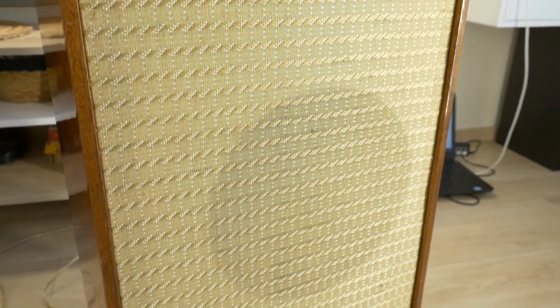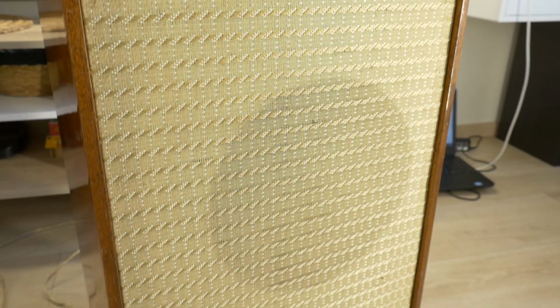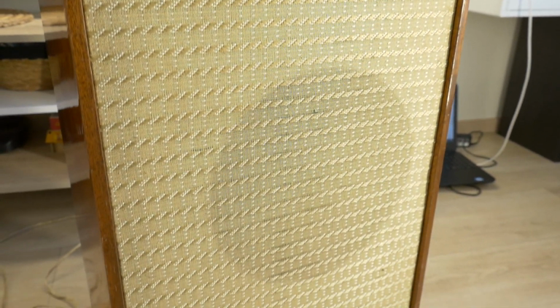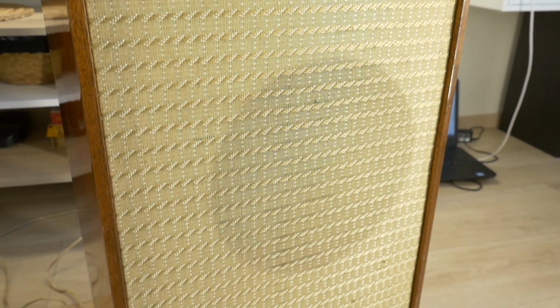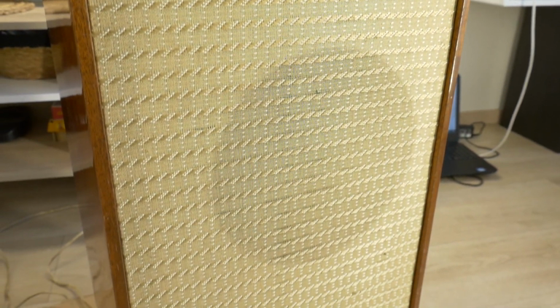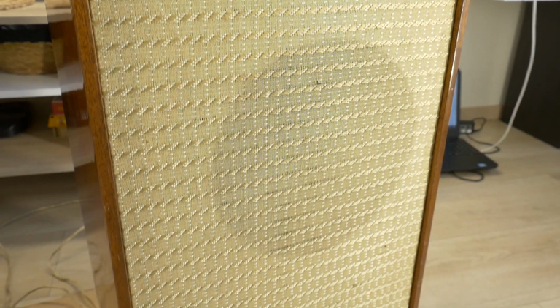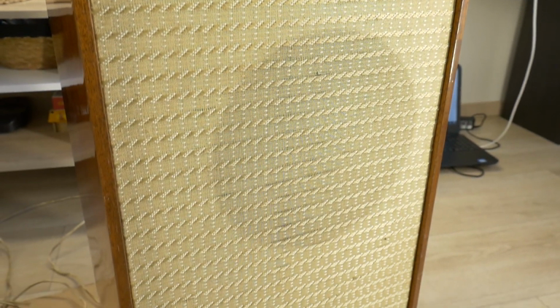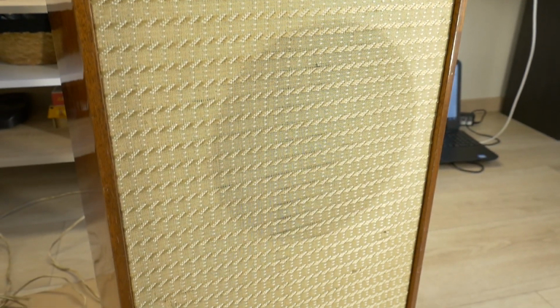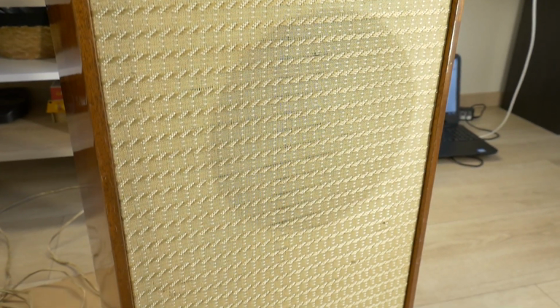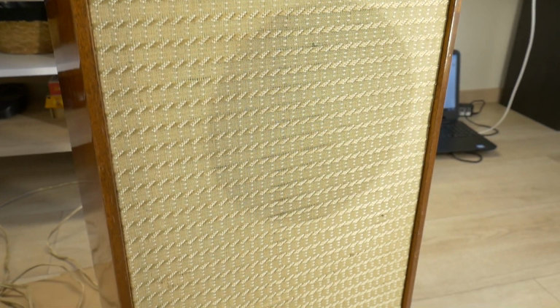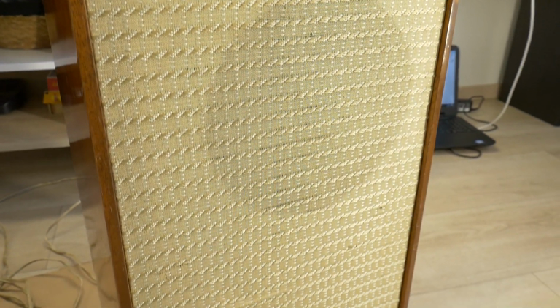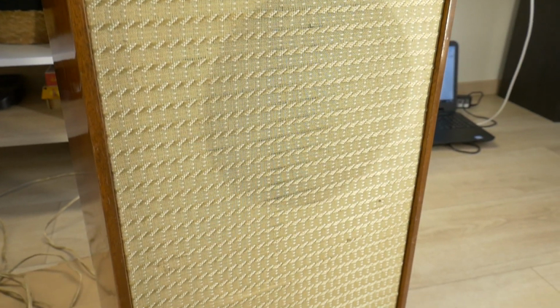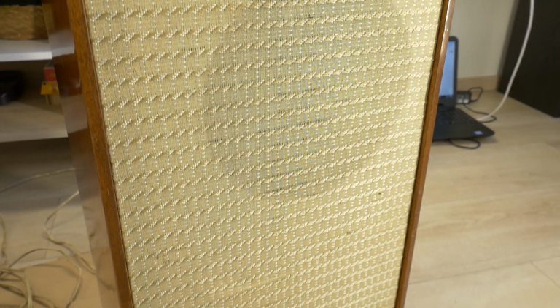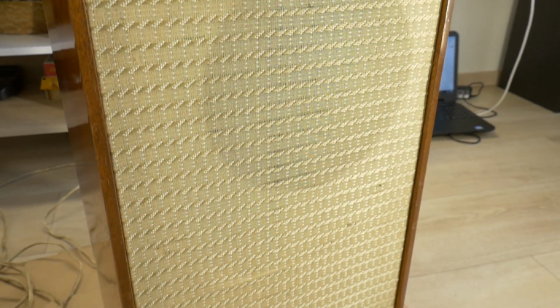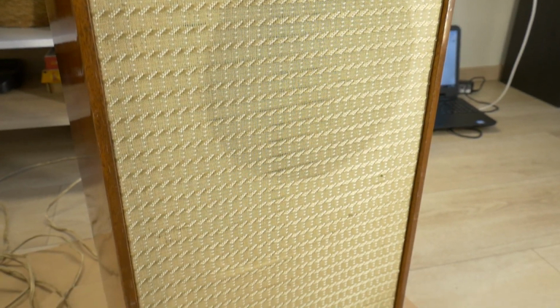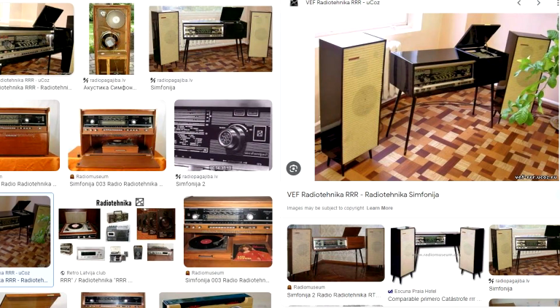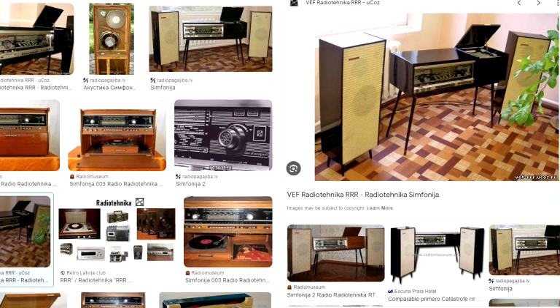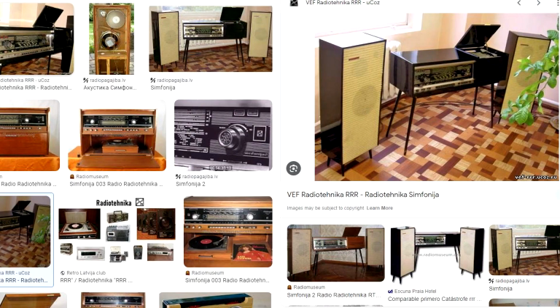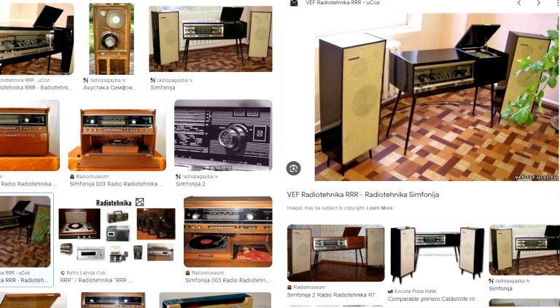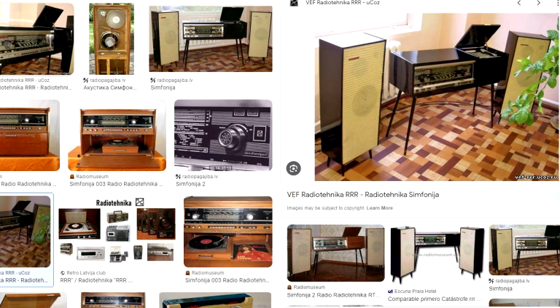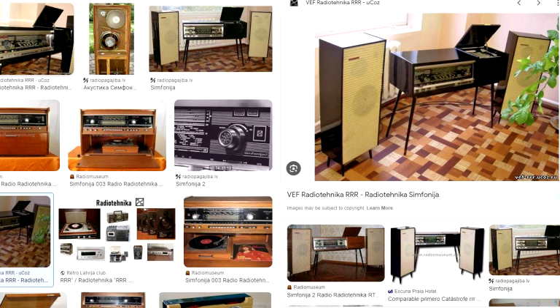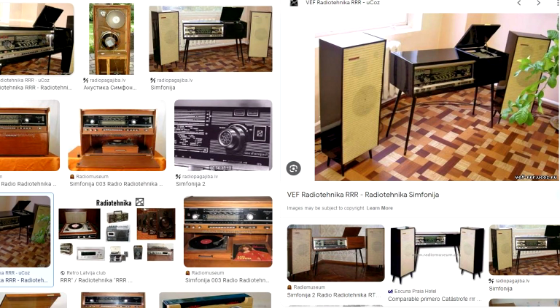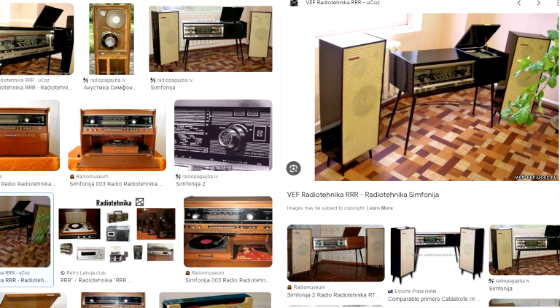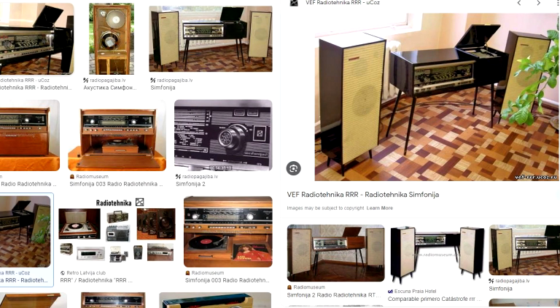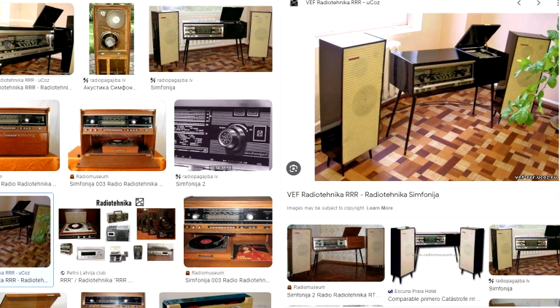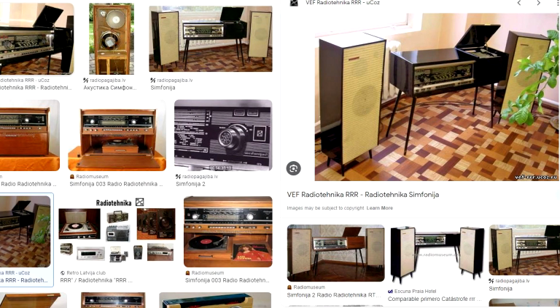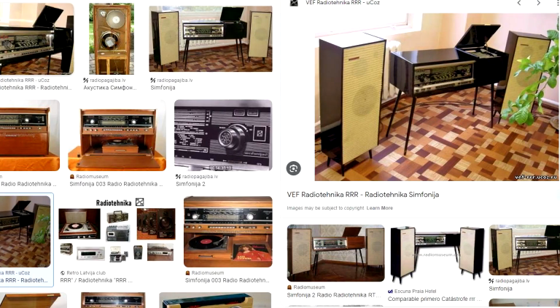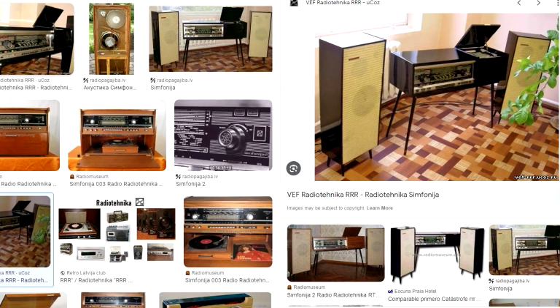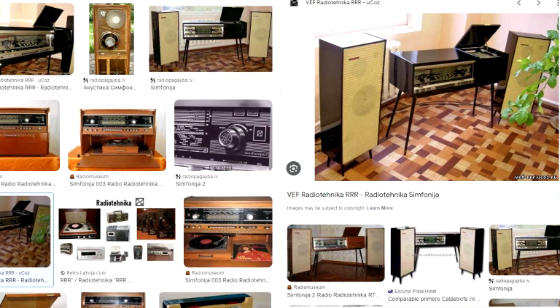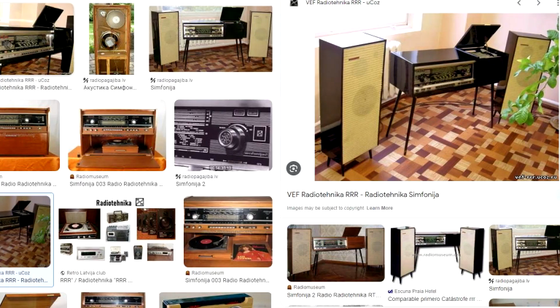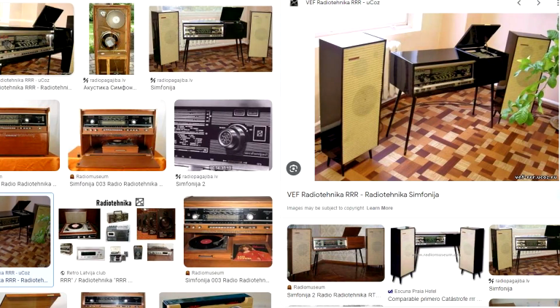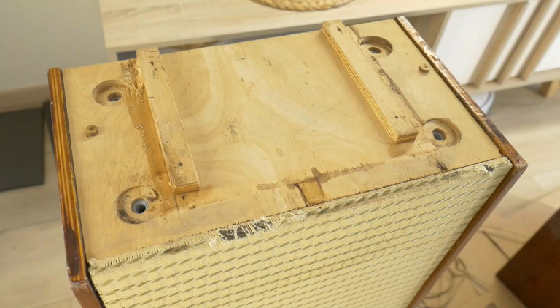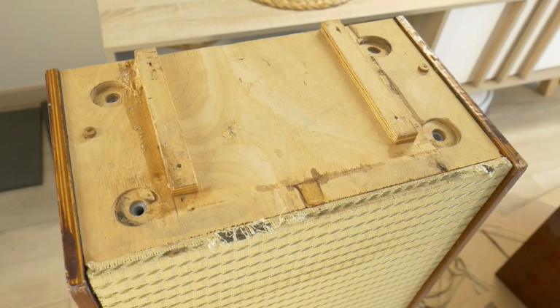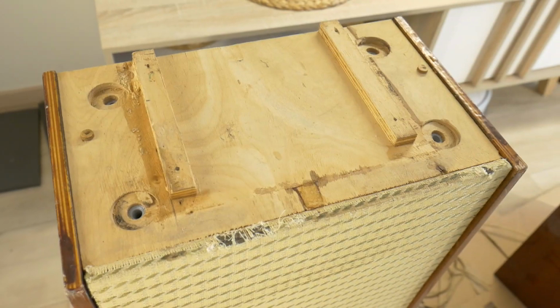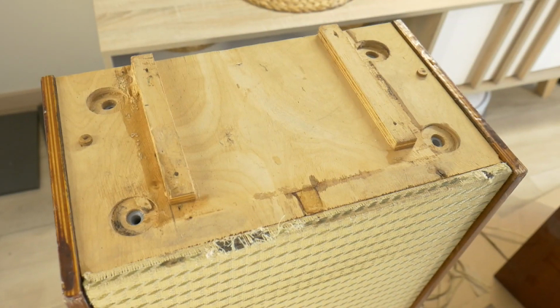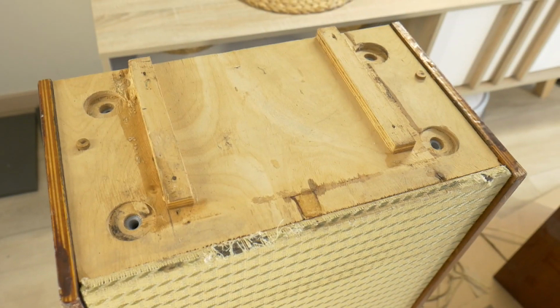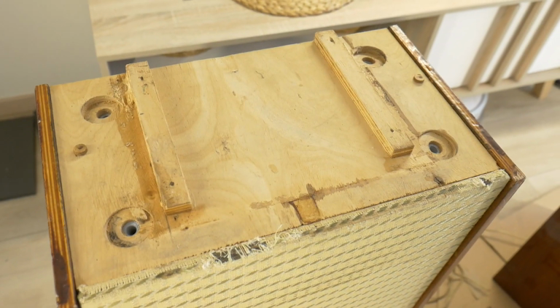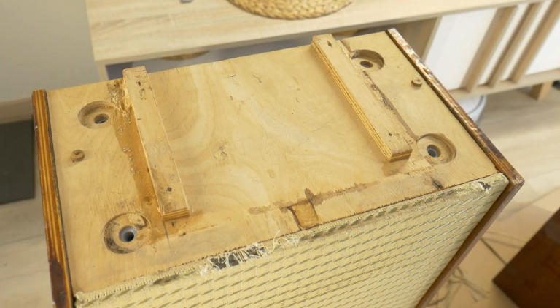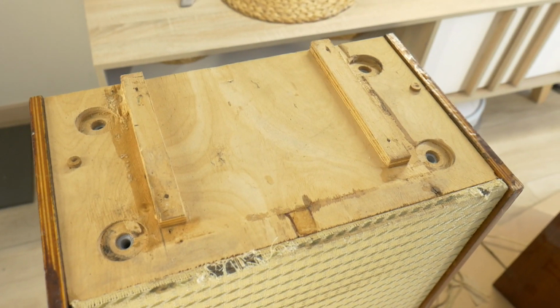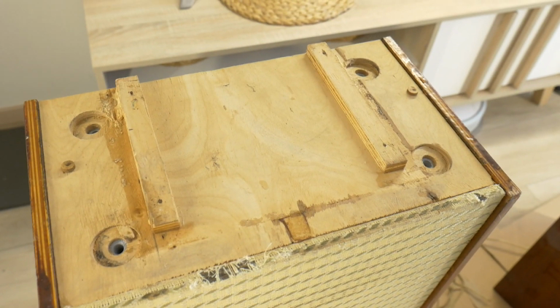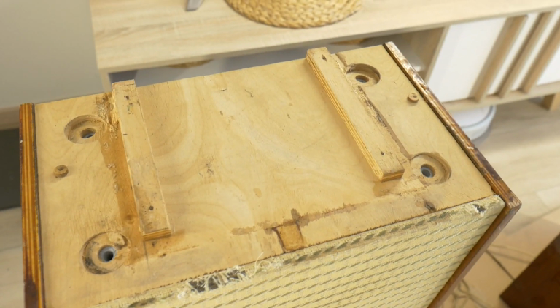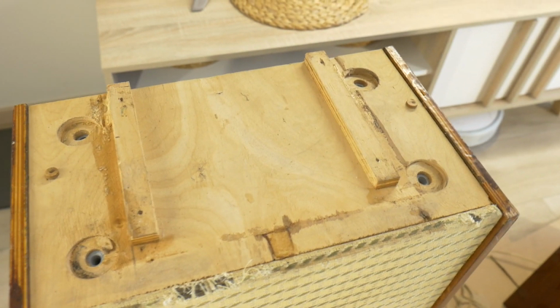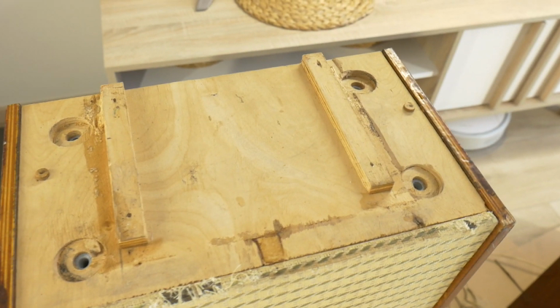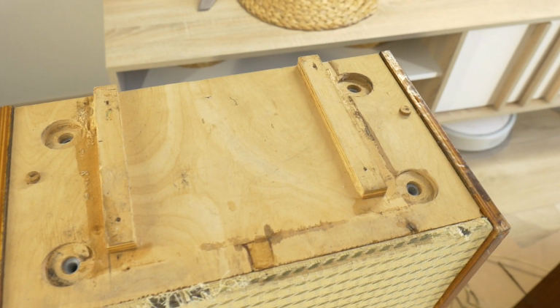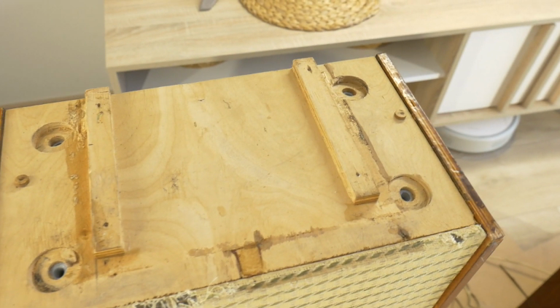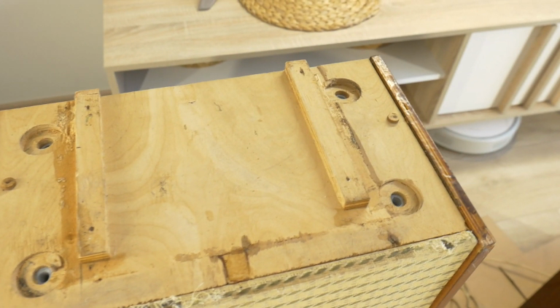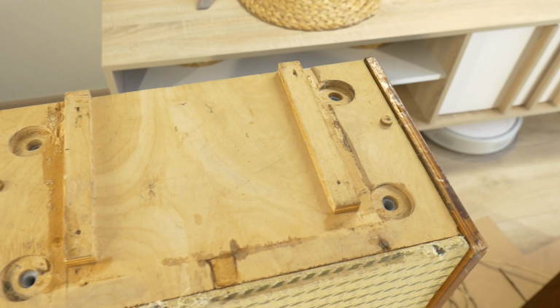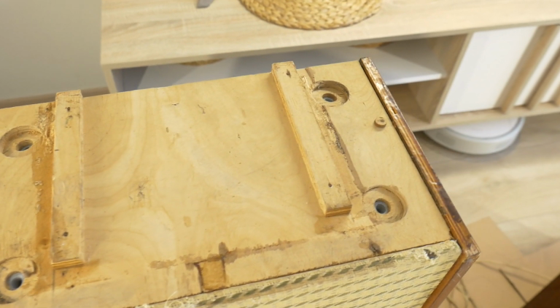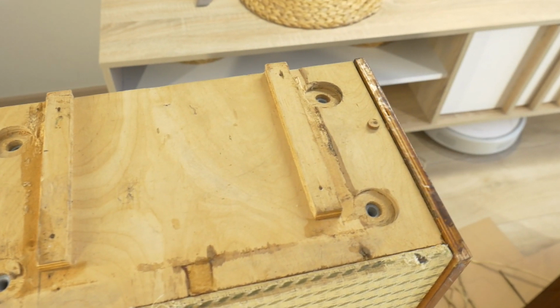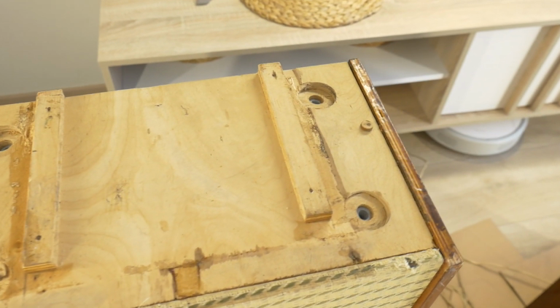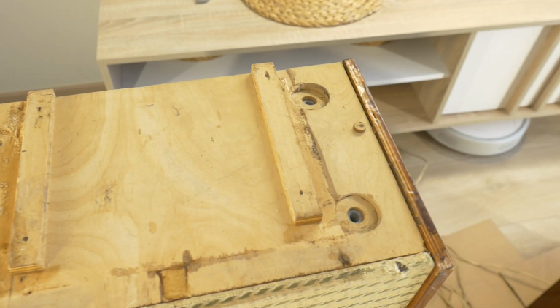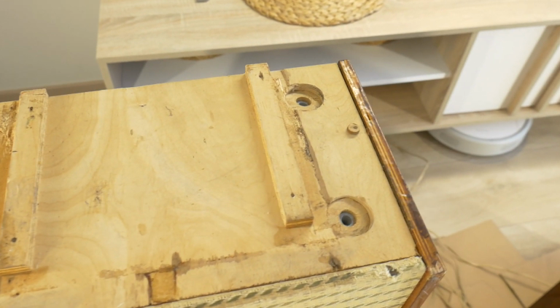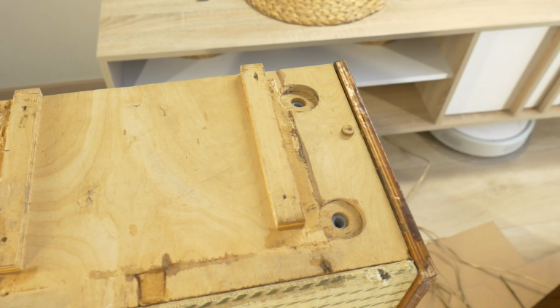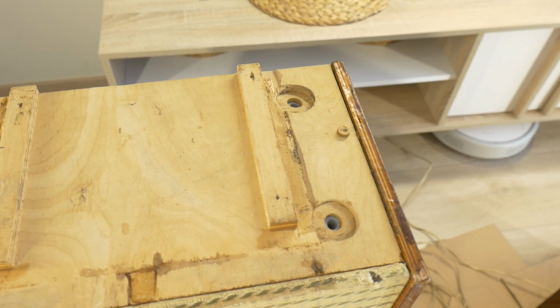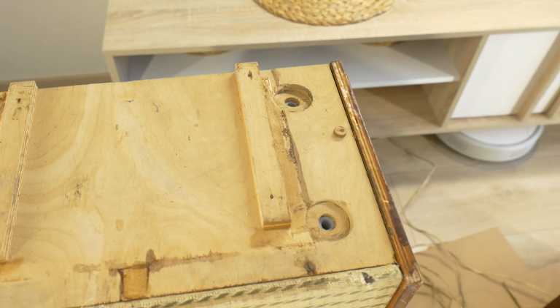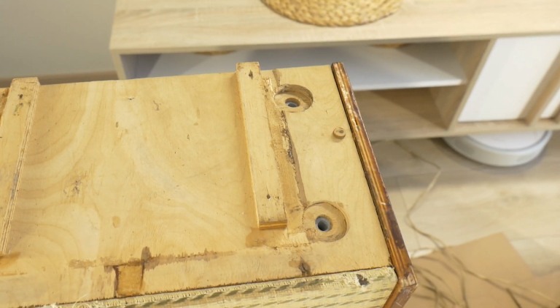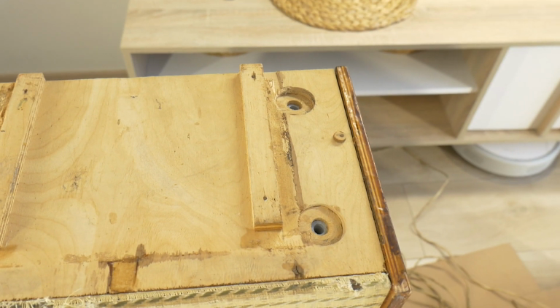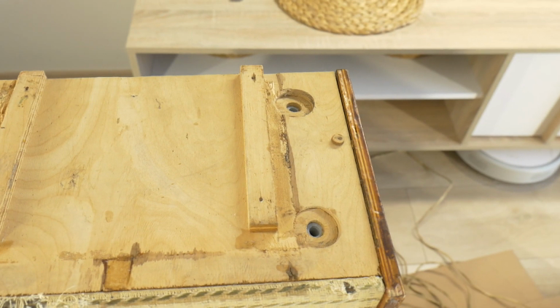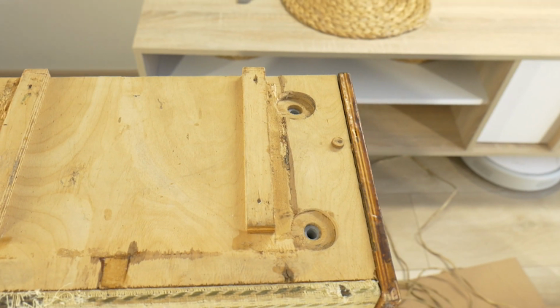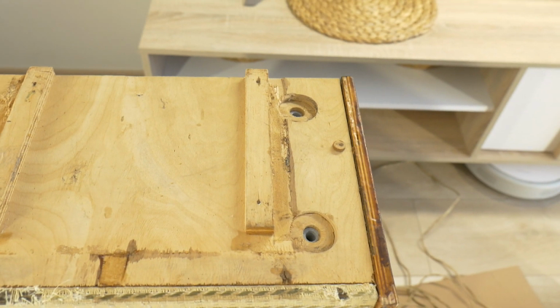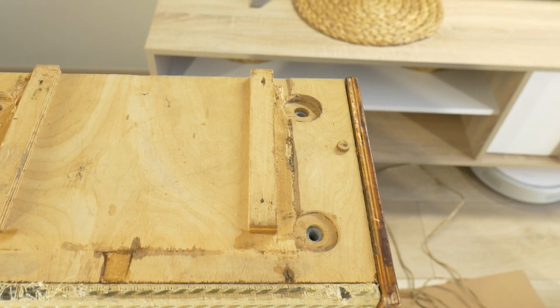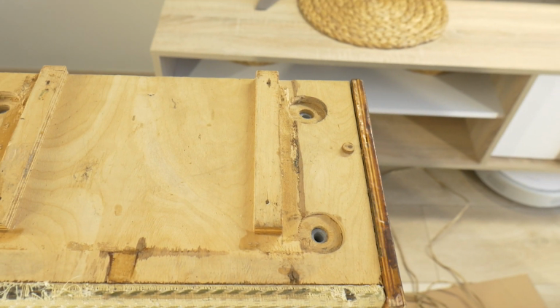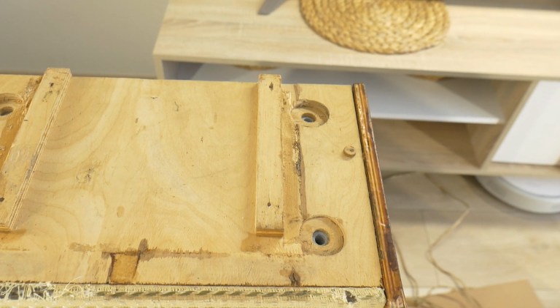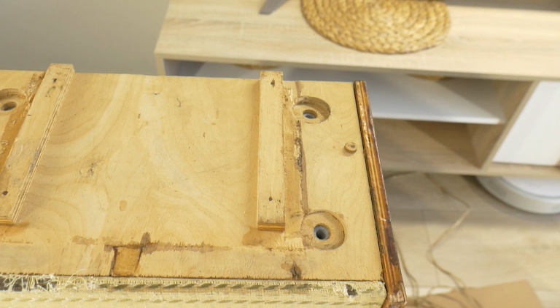Originally, these speakers were on 15cm long feet, but they have been lost by grandmother during these 60 years.